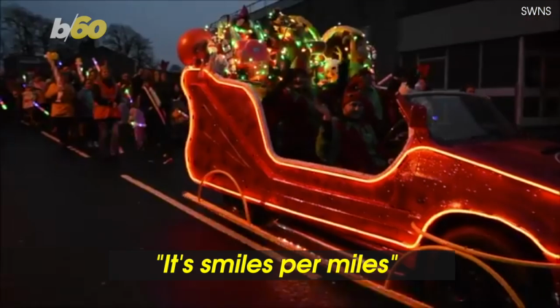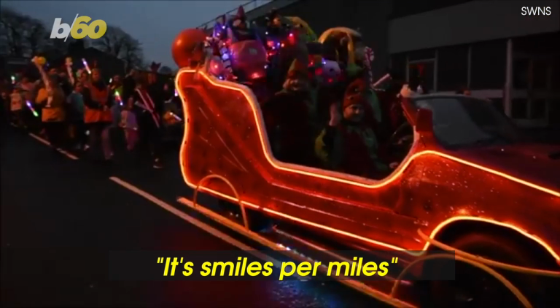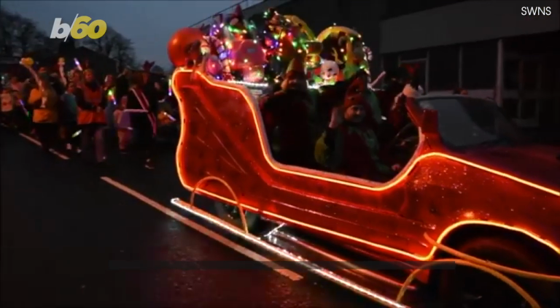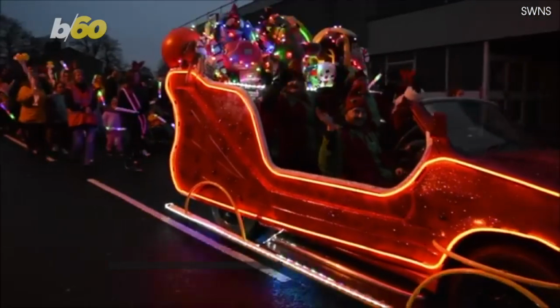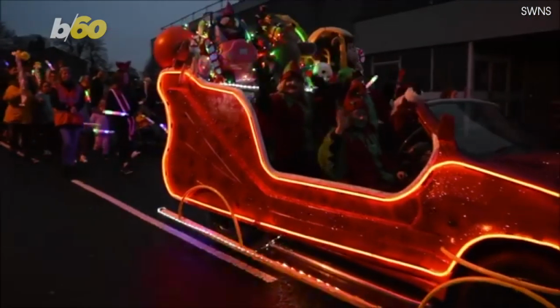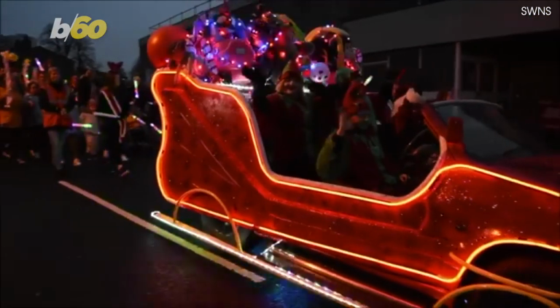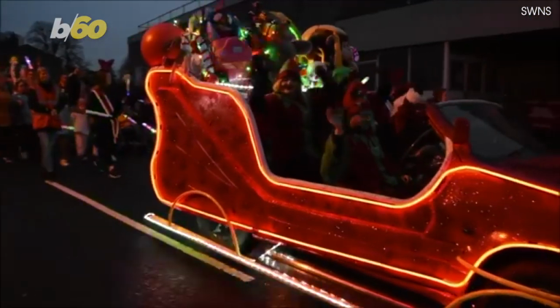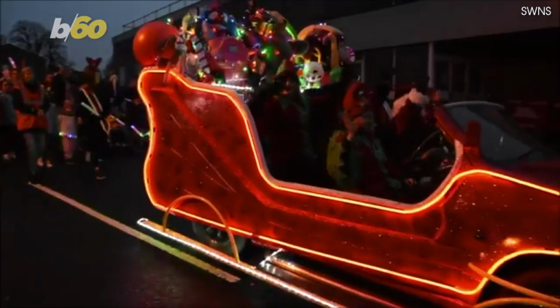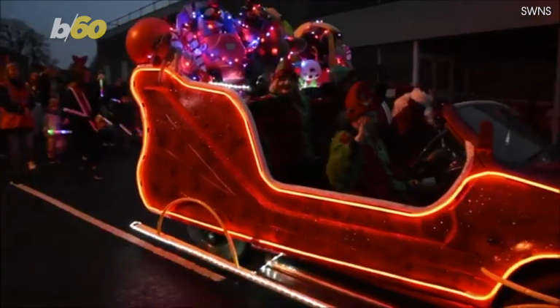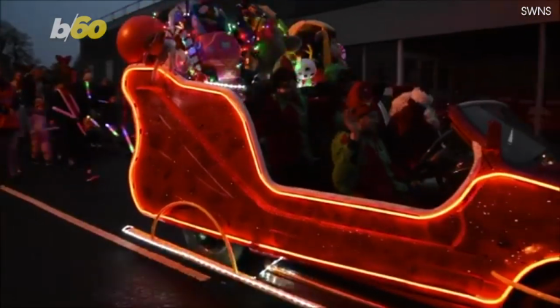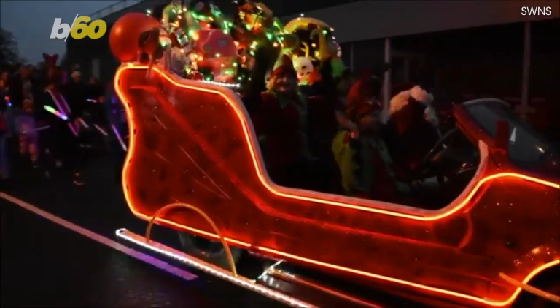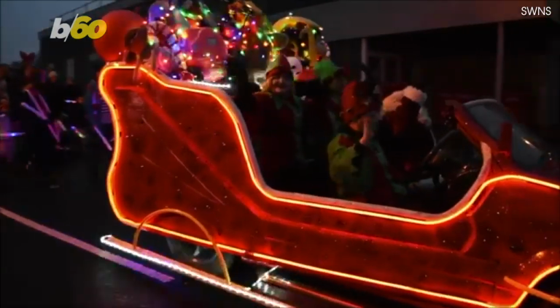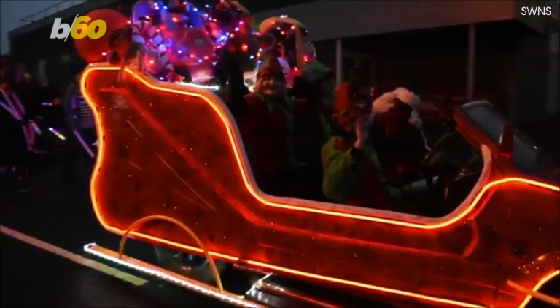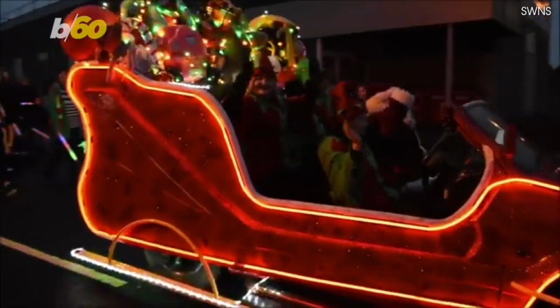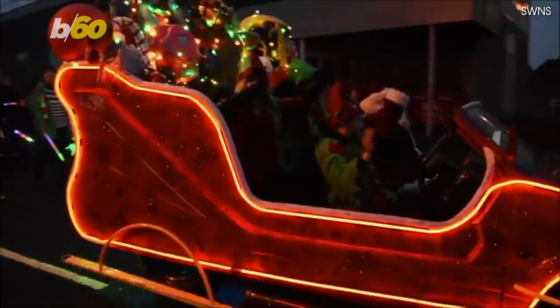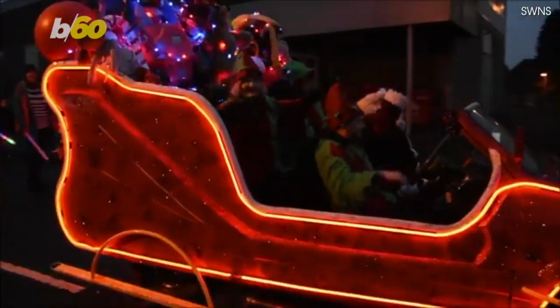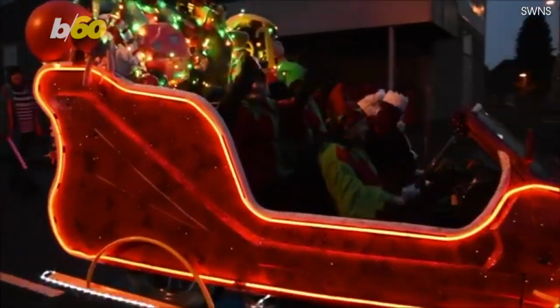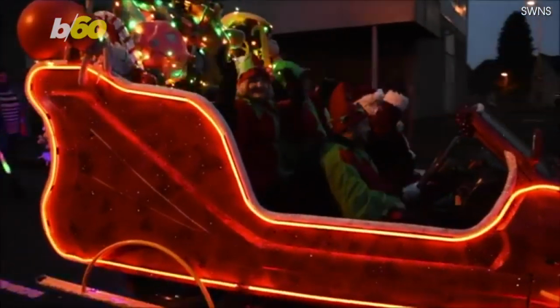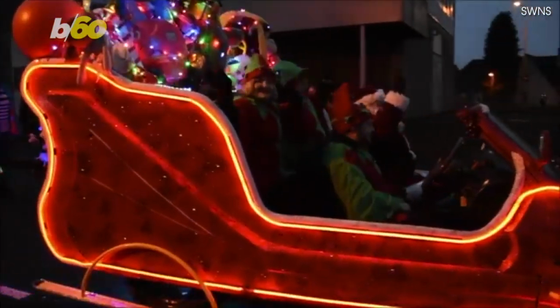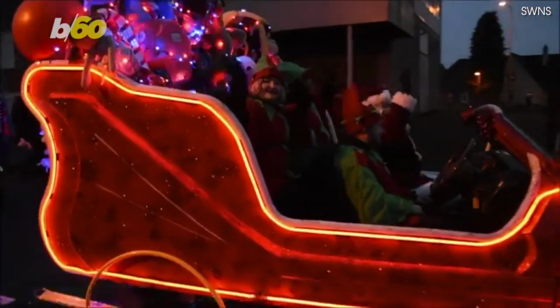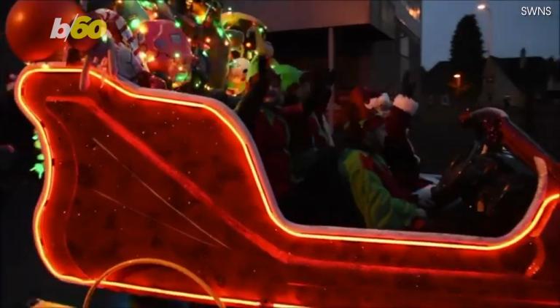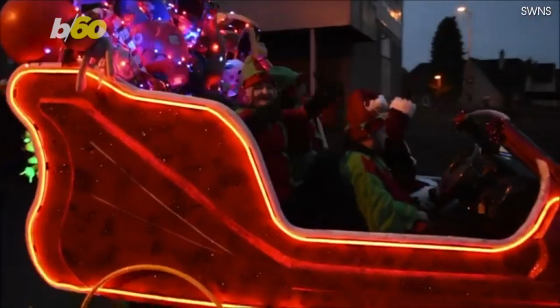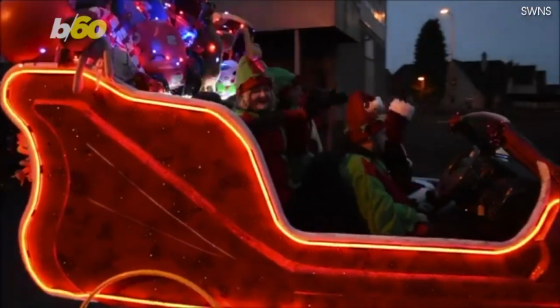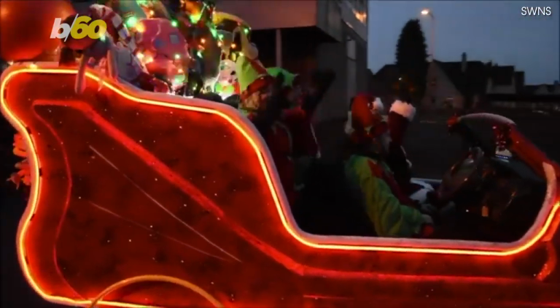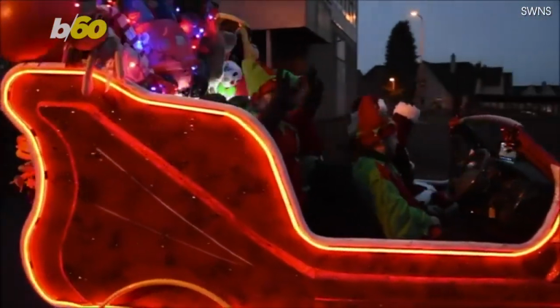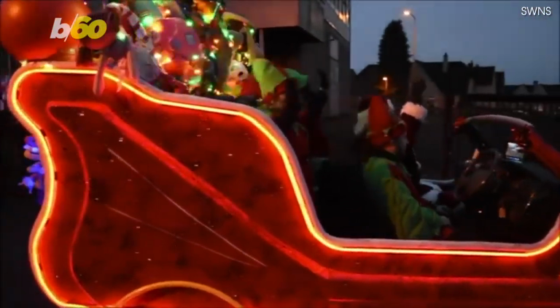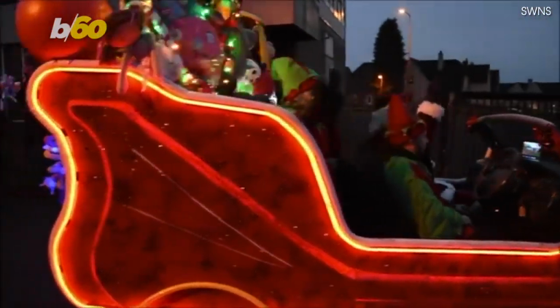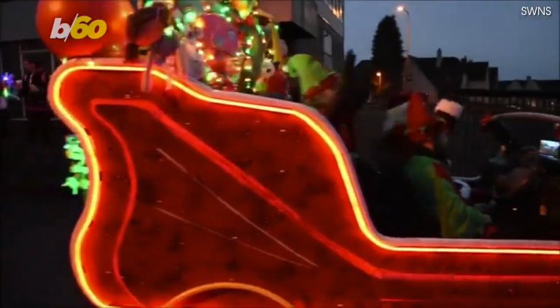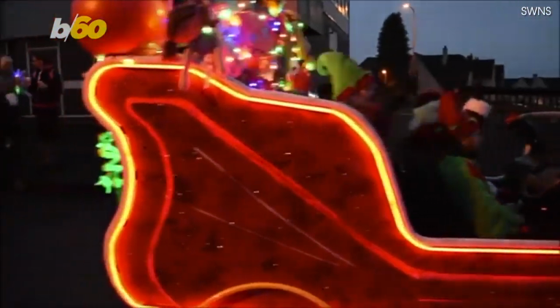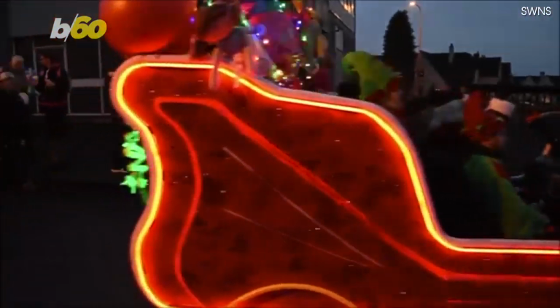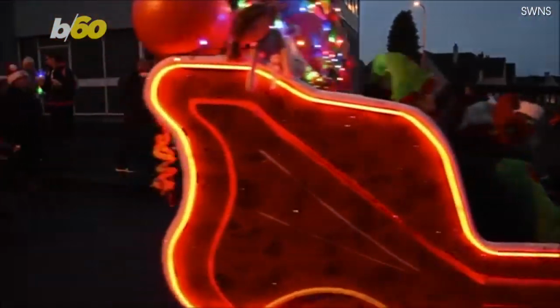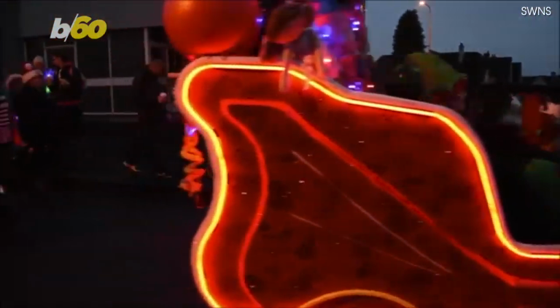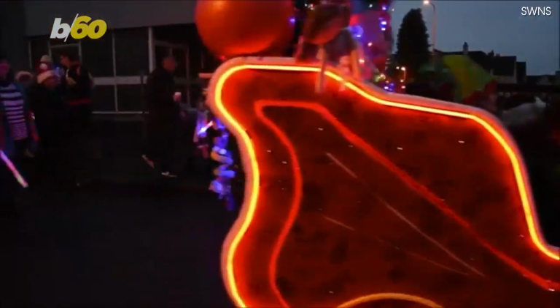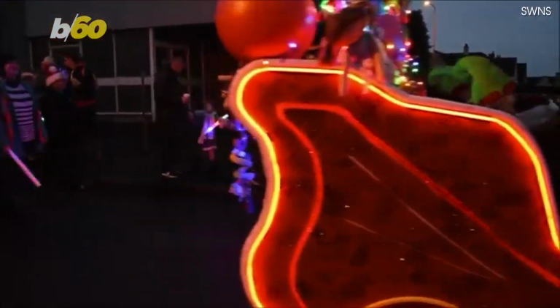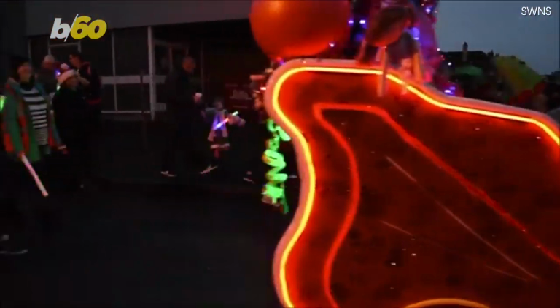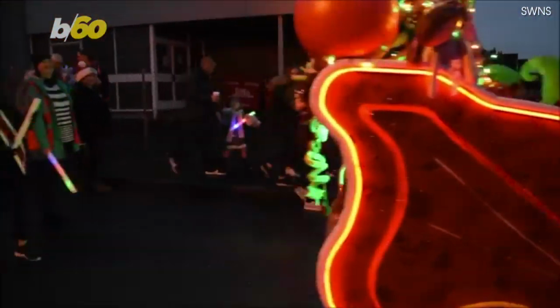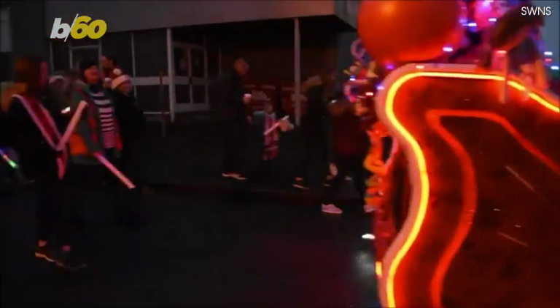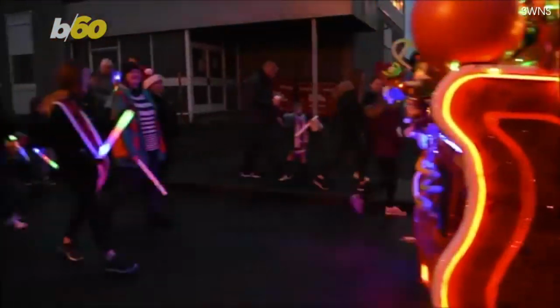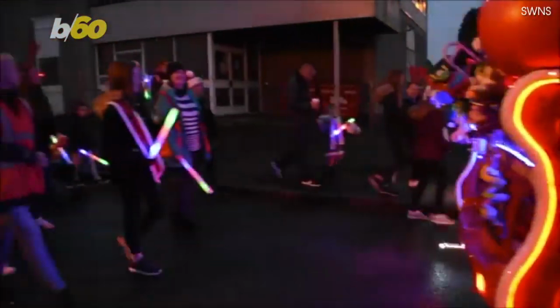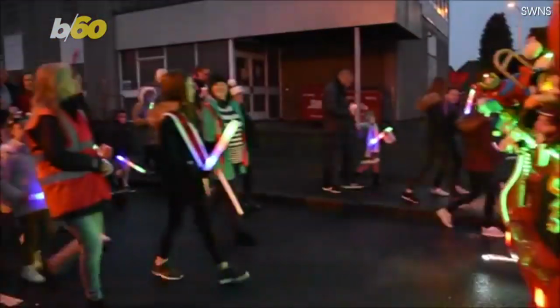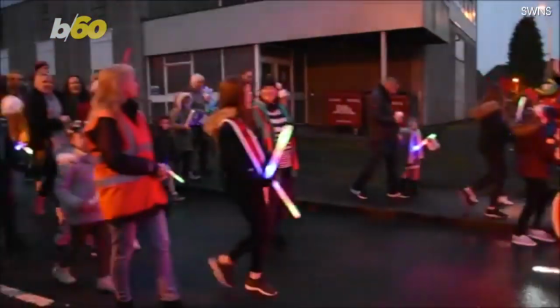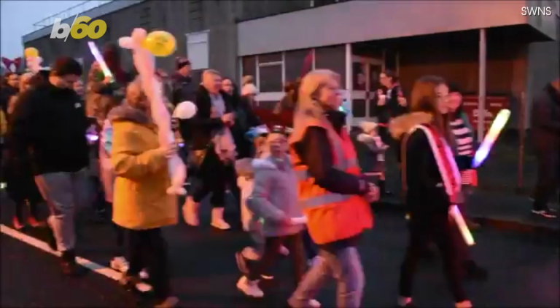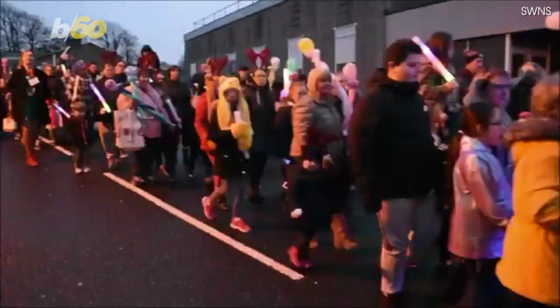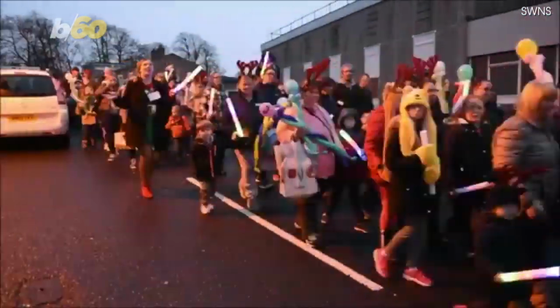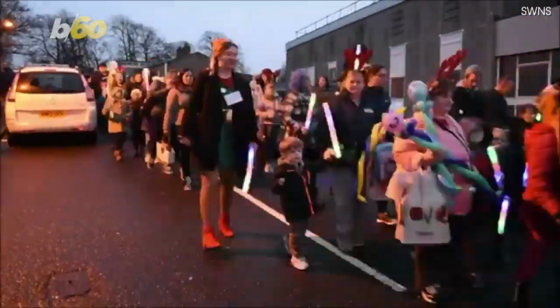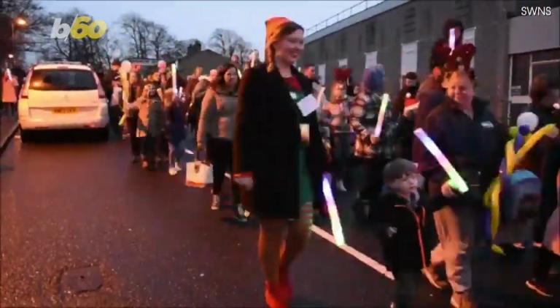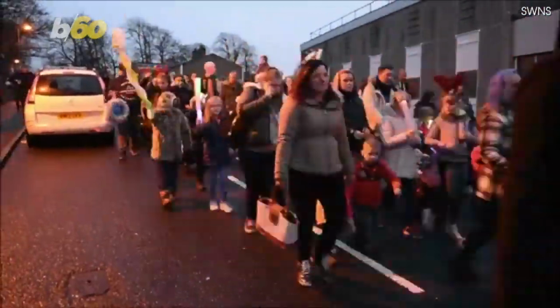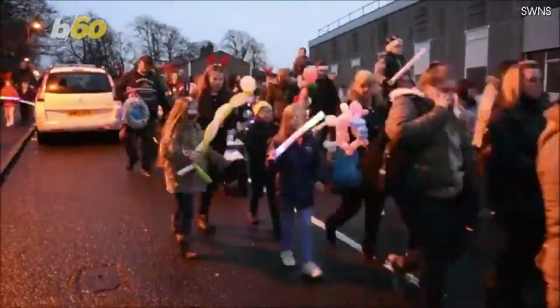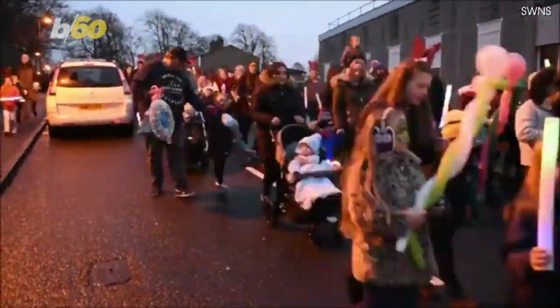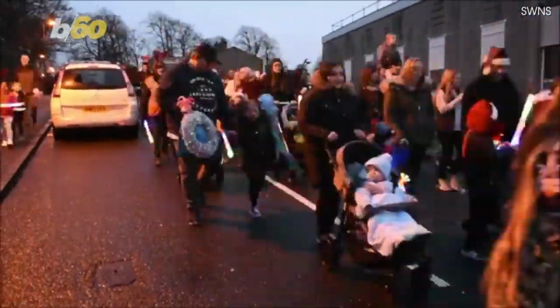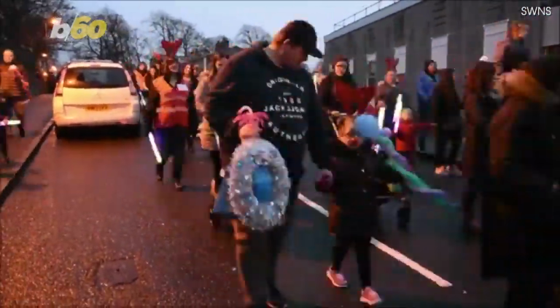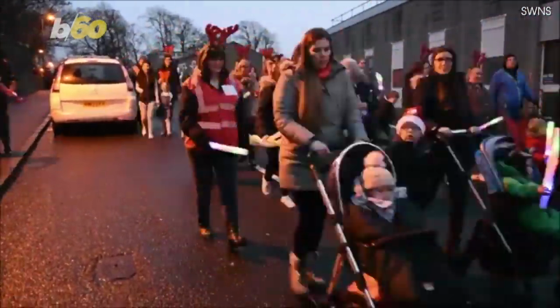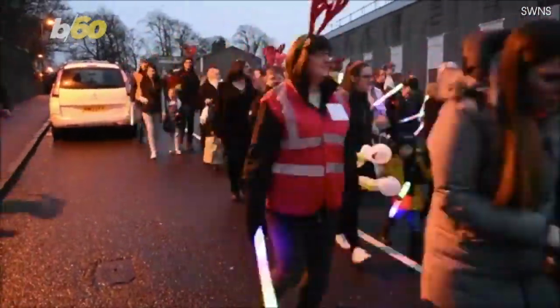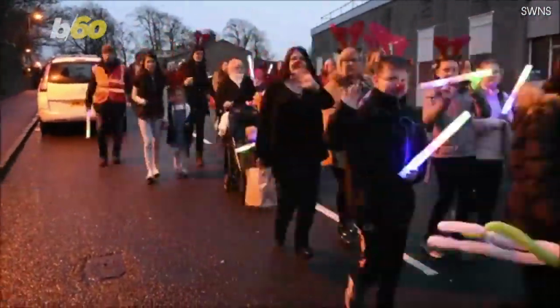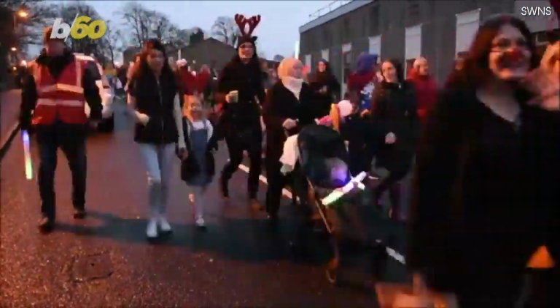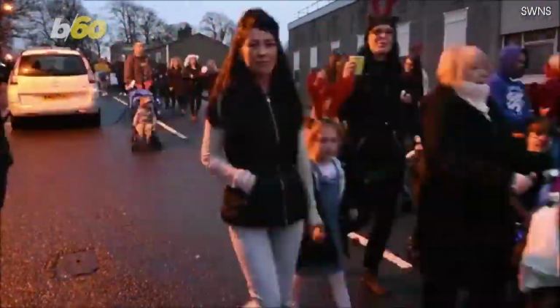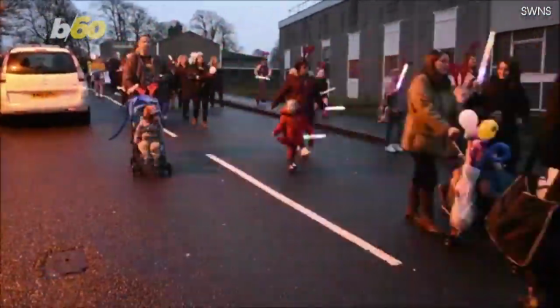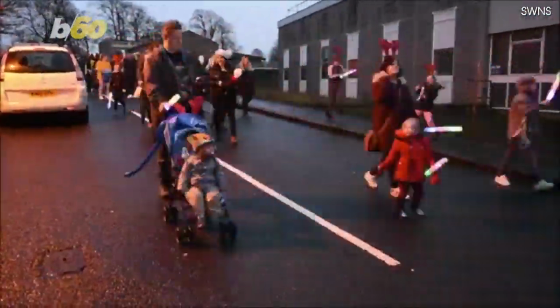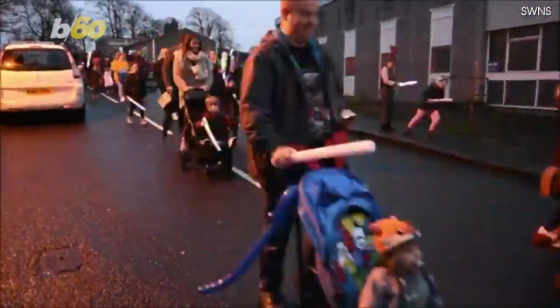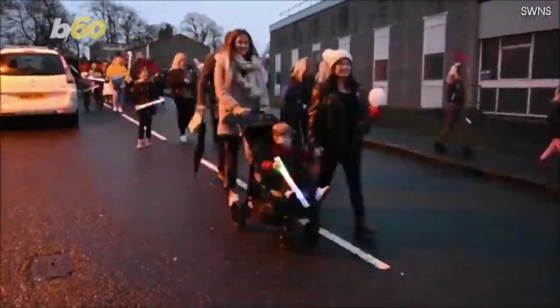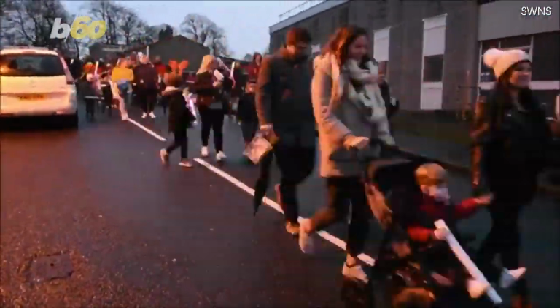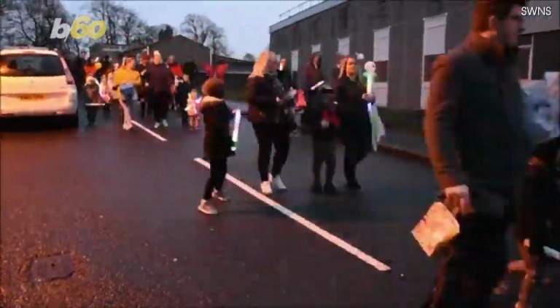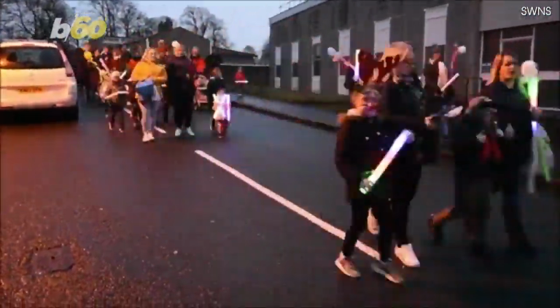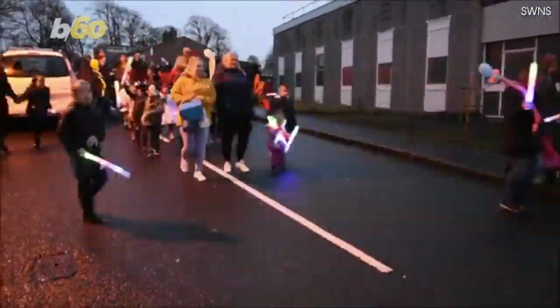Each night a volunteer team dresses up like Santa, a reindeer, a snowman, and an elf as they go up and down the streets and to children's hospitals spreading joy.